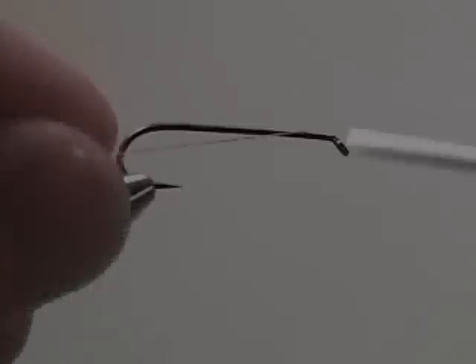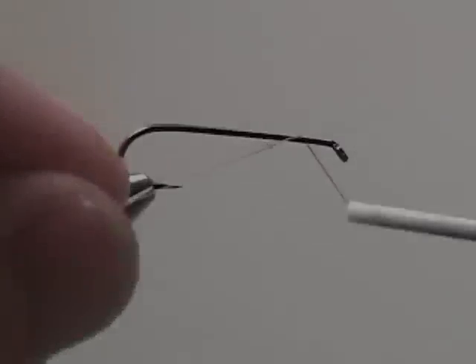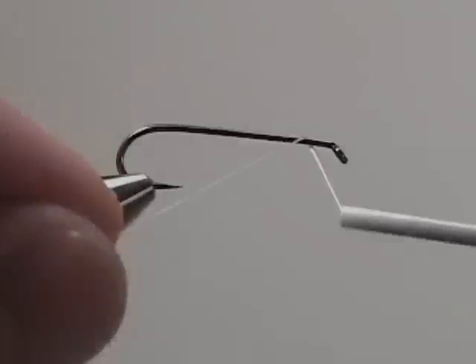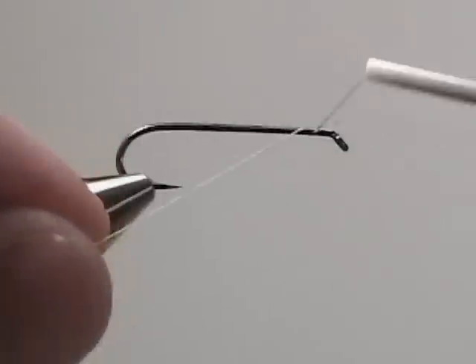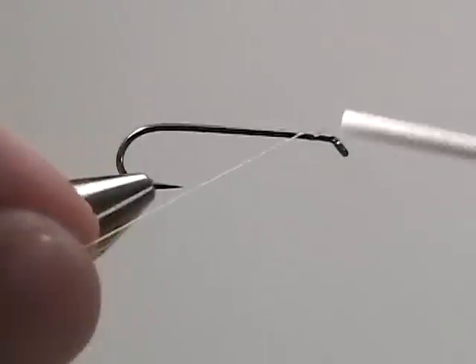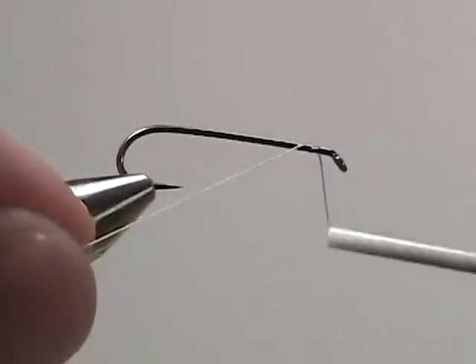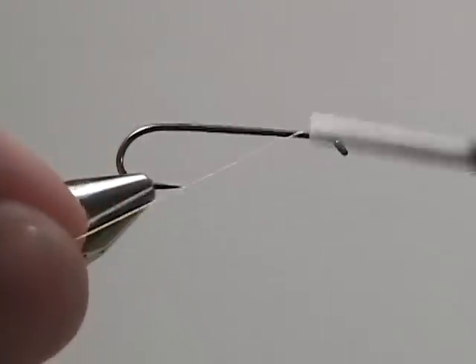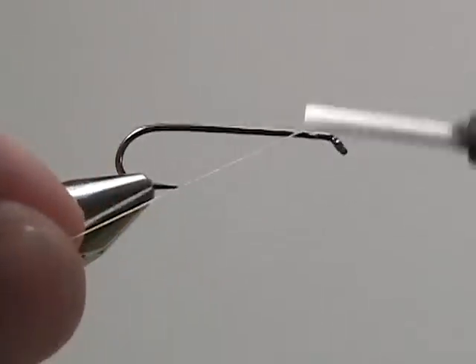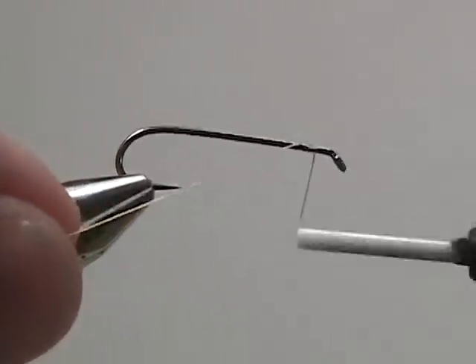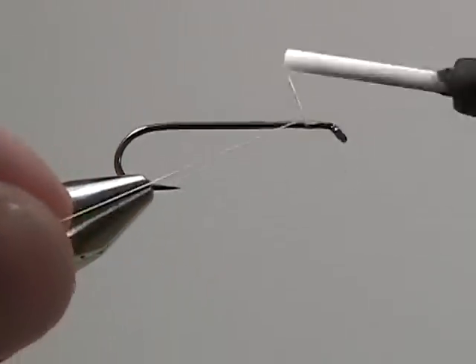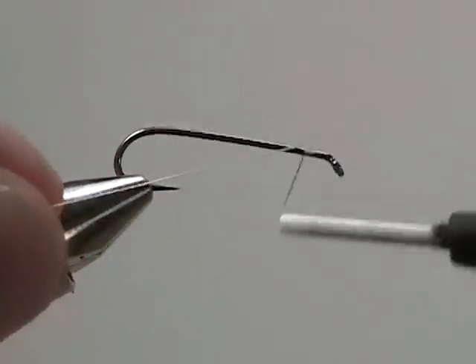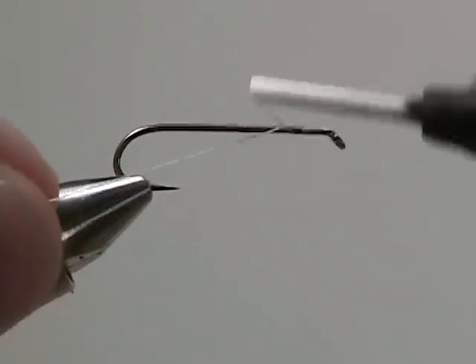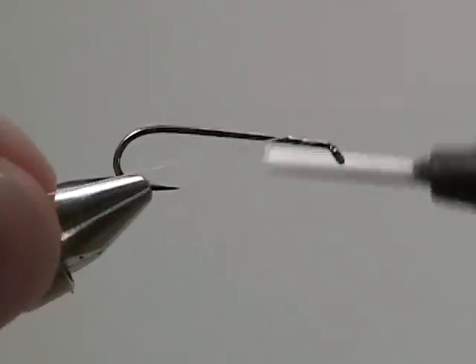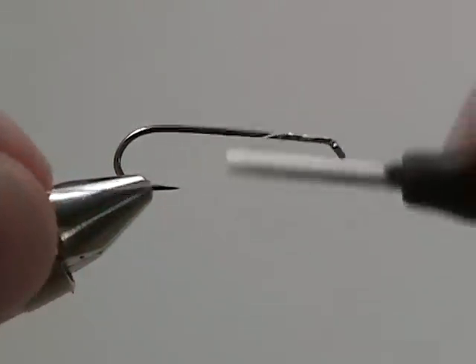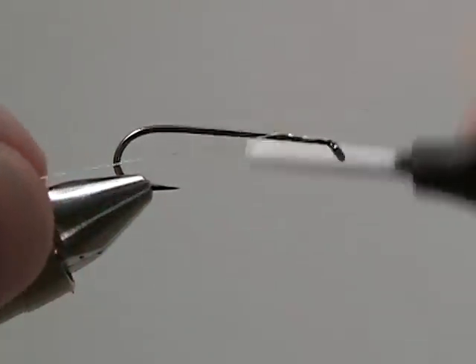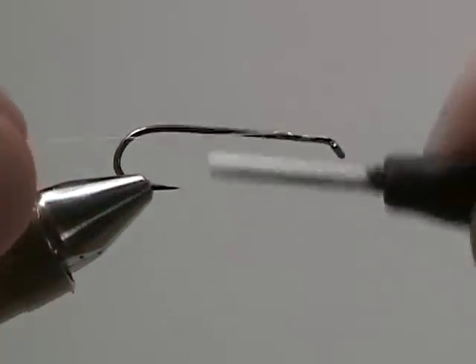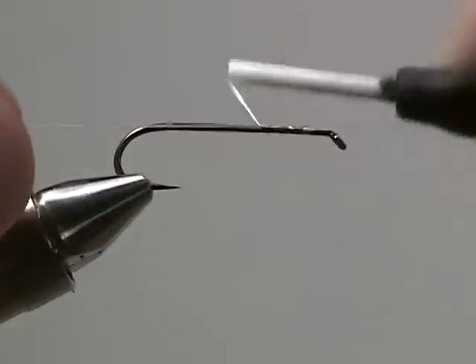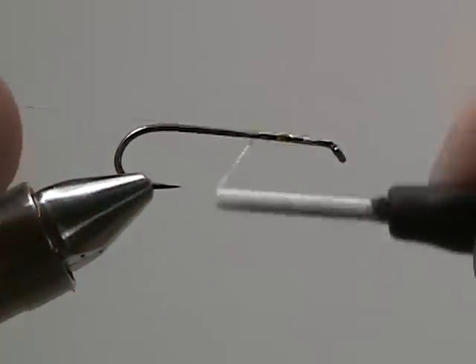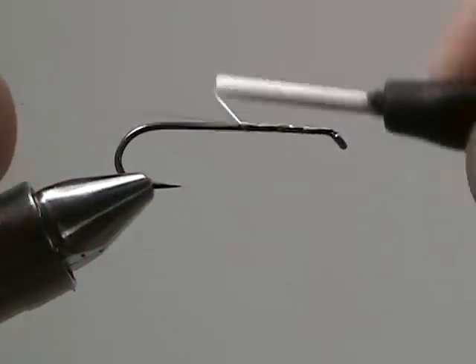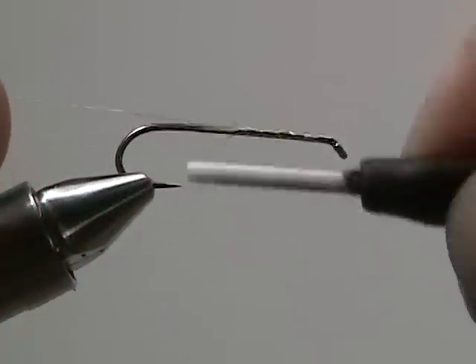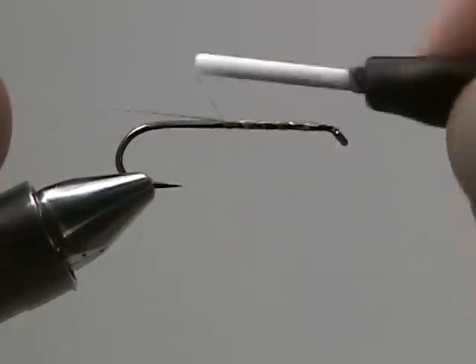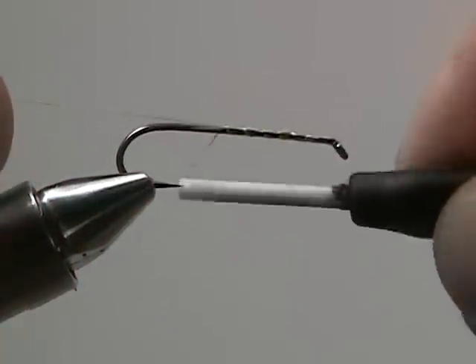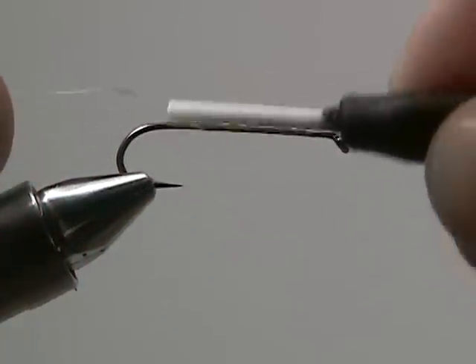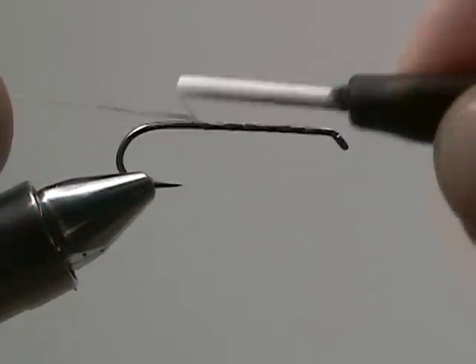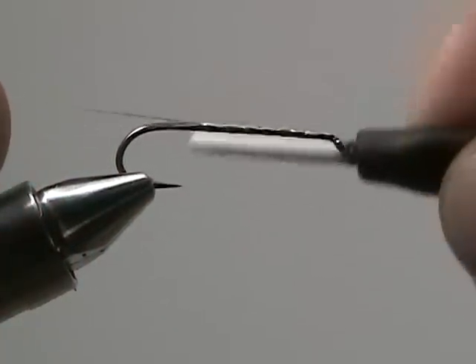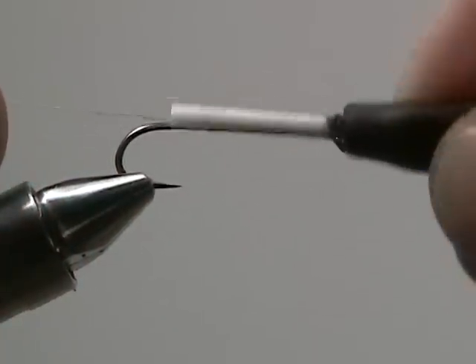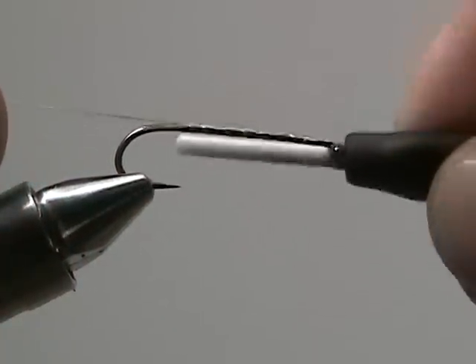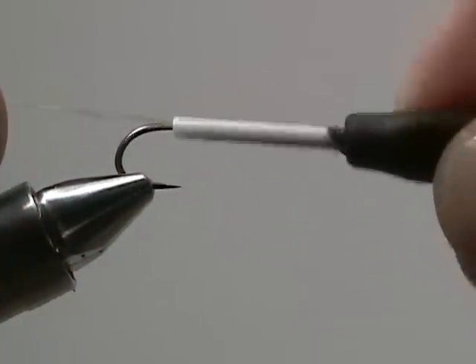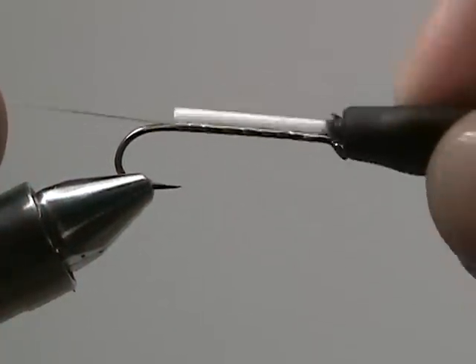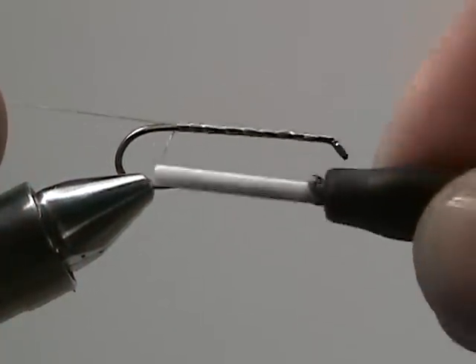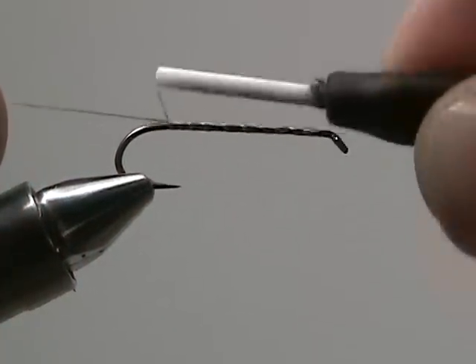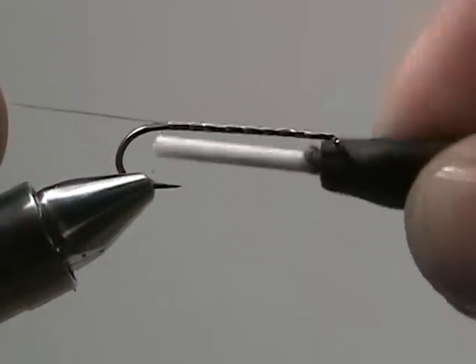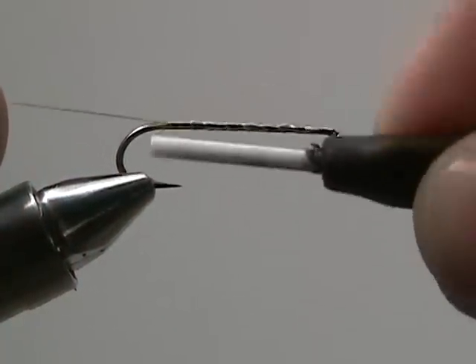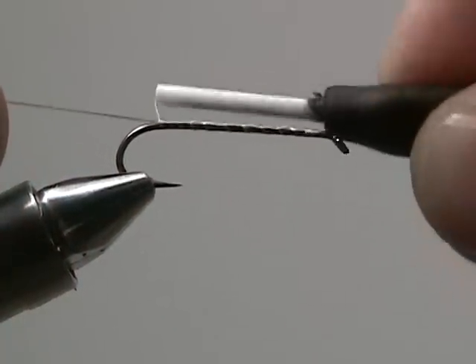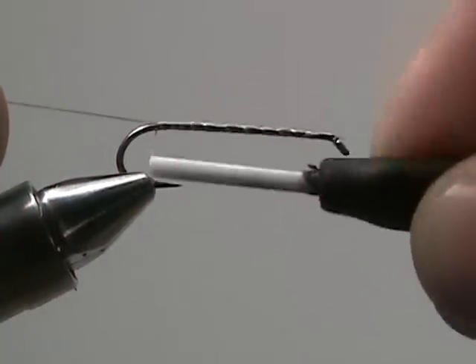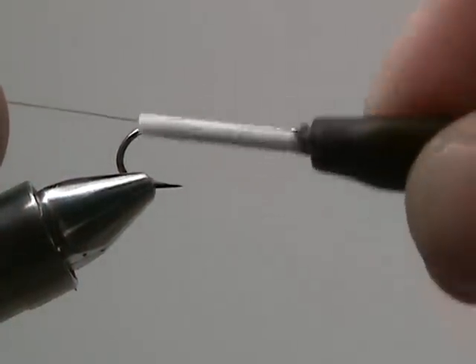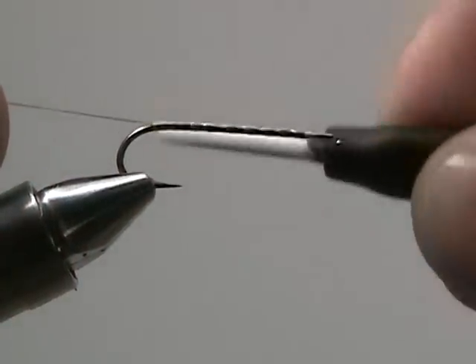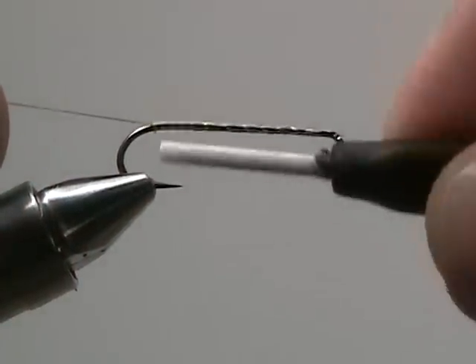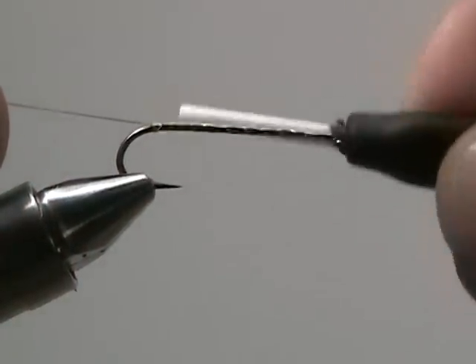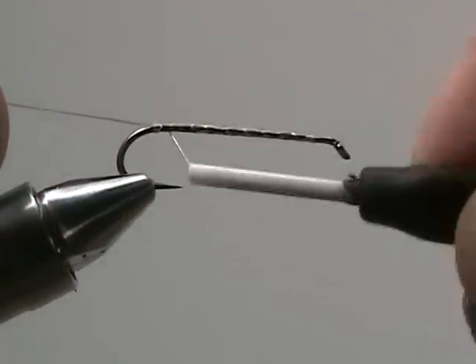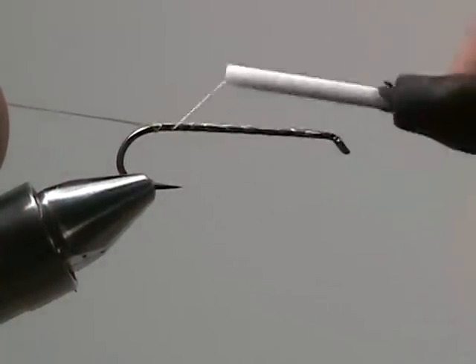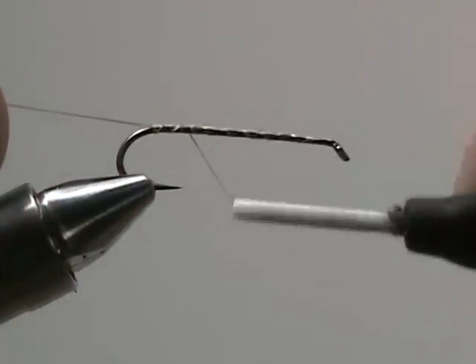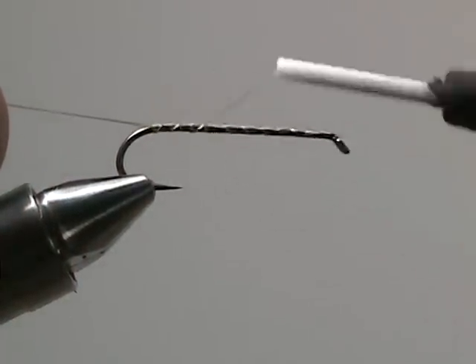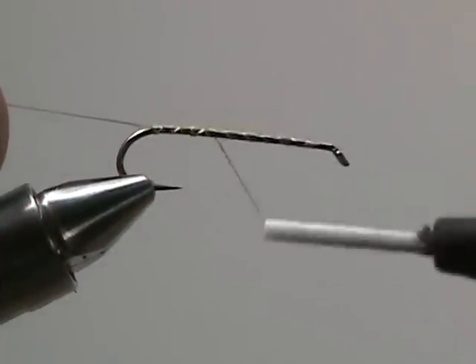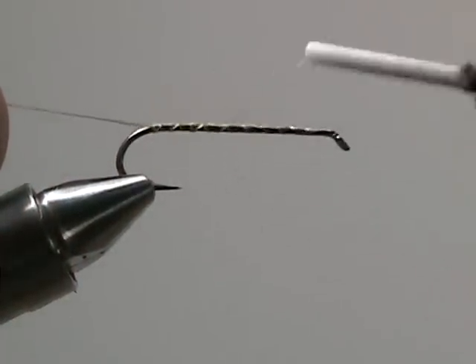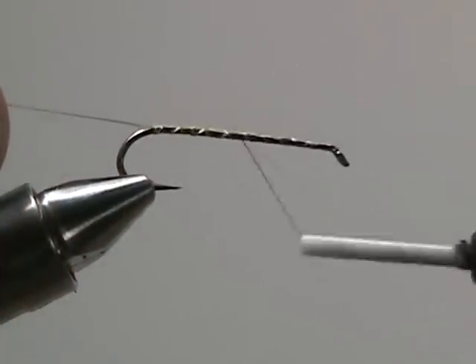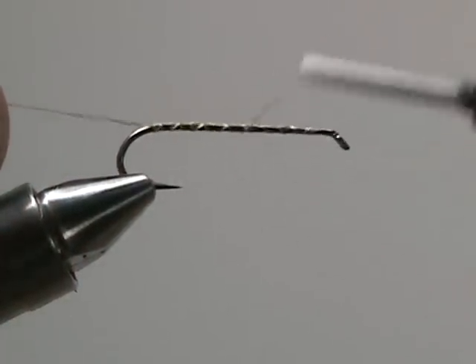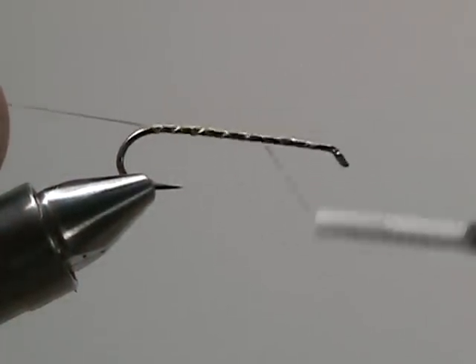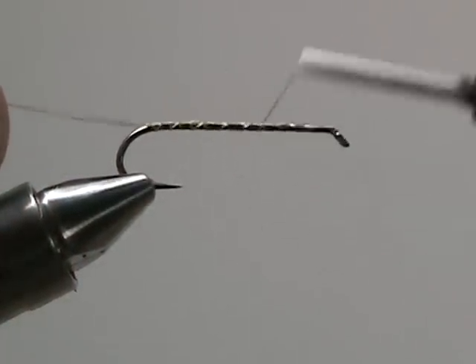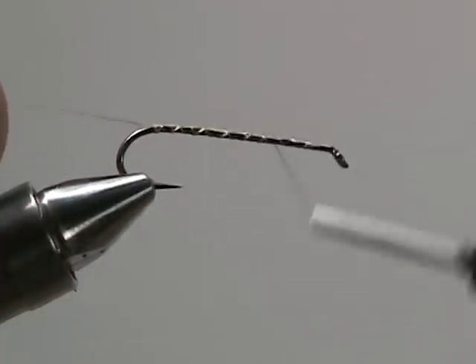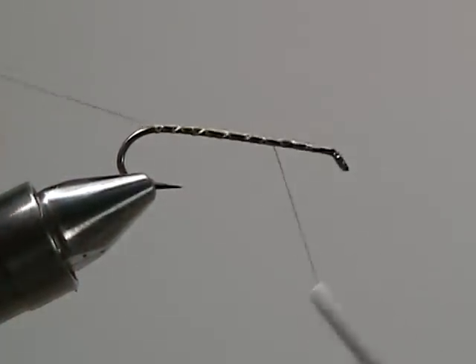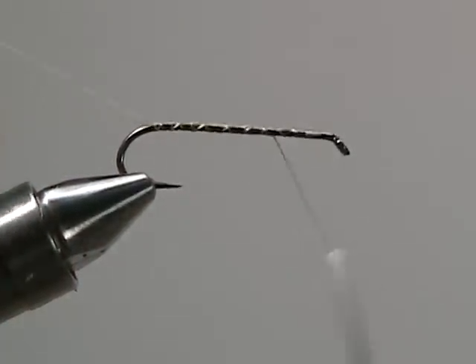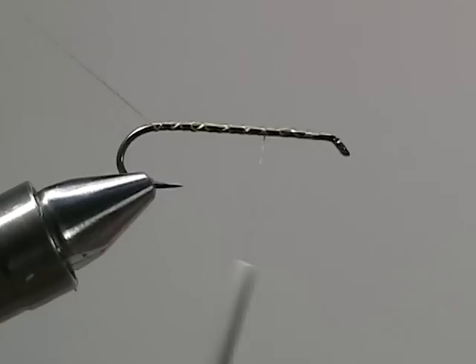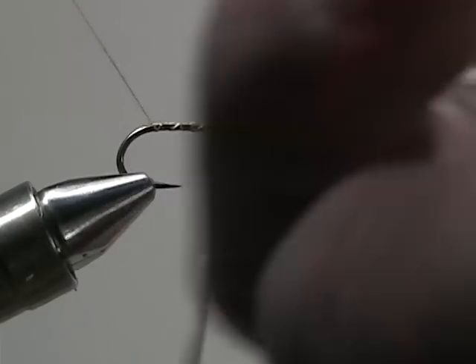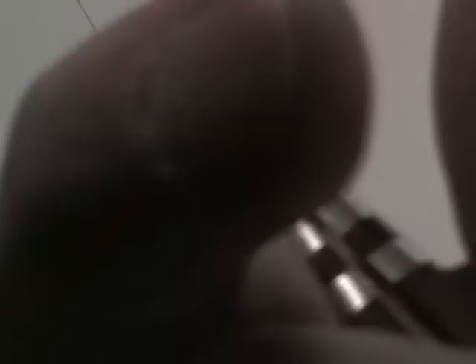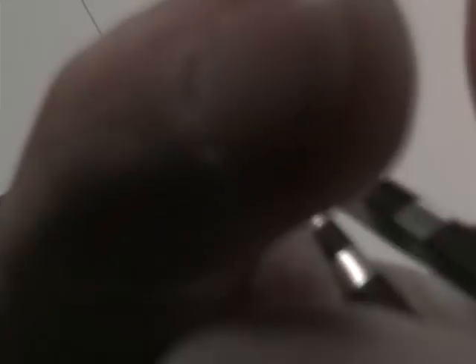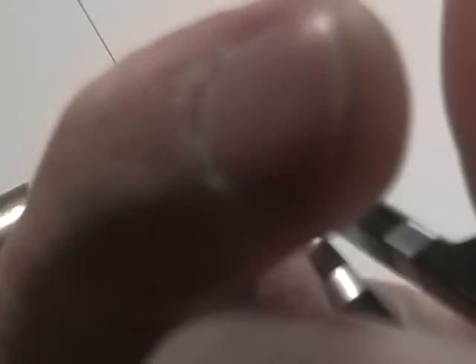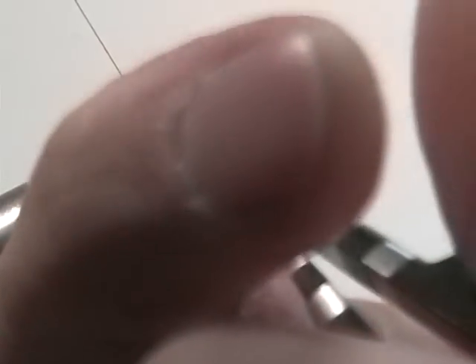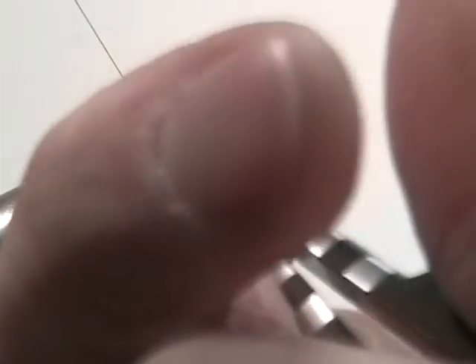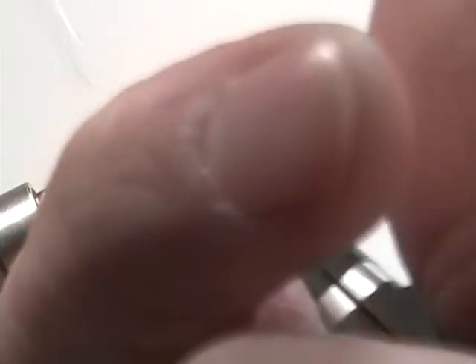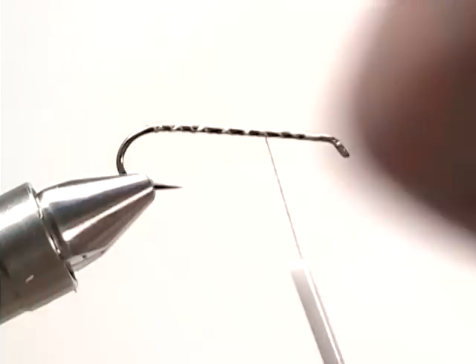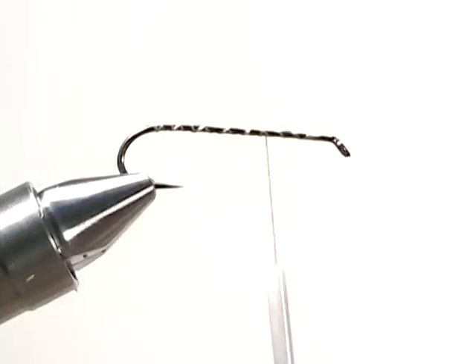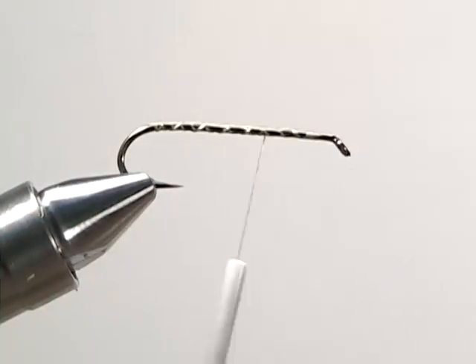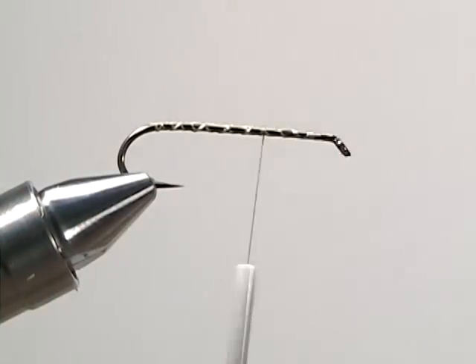Start by wrapping your thread to the hook, back to the bend of the hook, and then back three quarters of the way up the shank. Snip off the tag end.